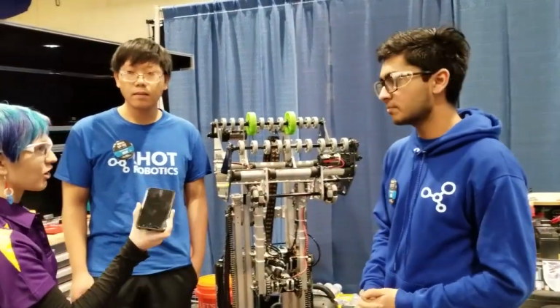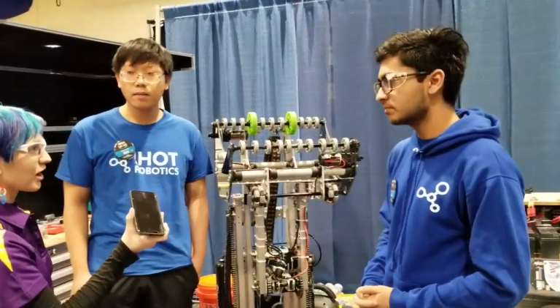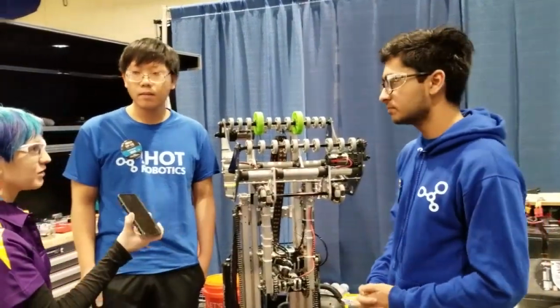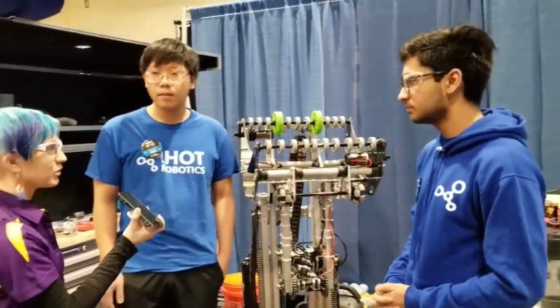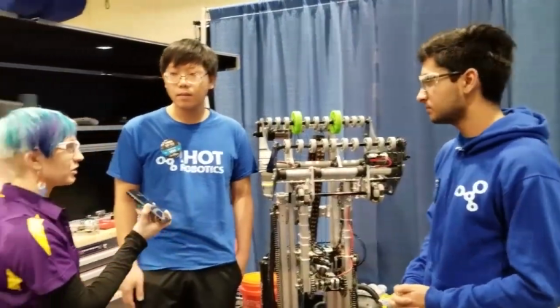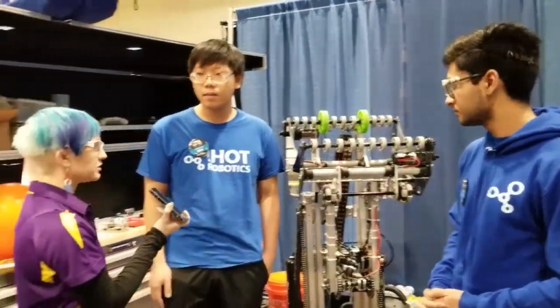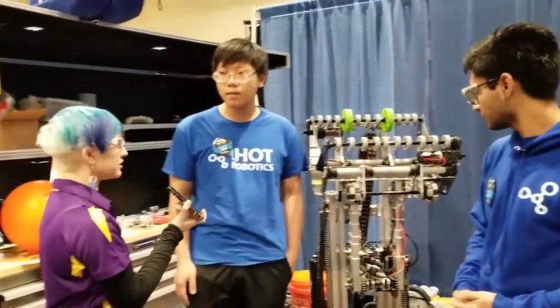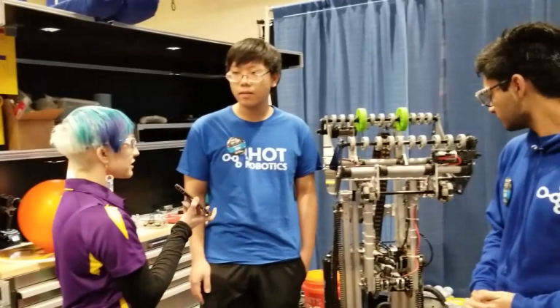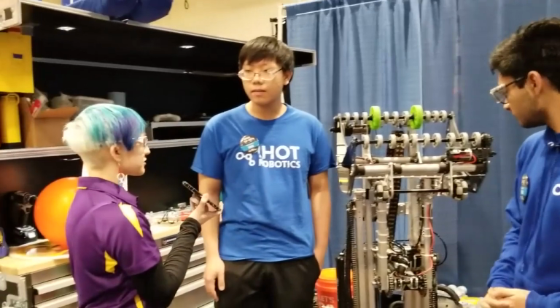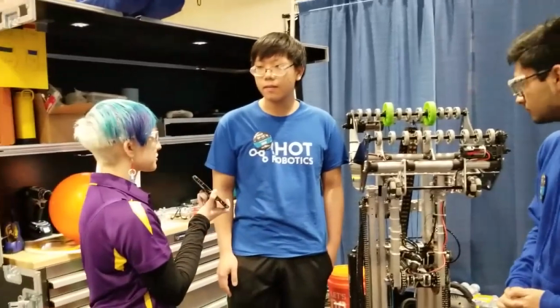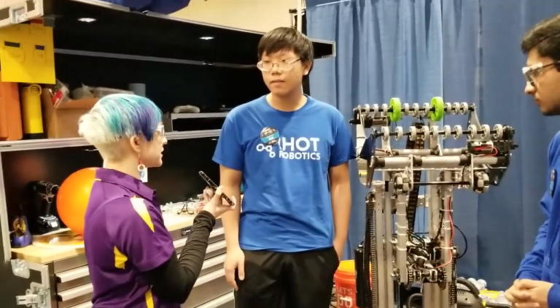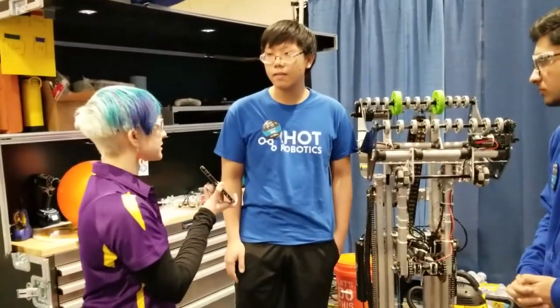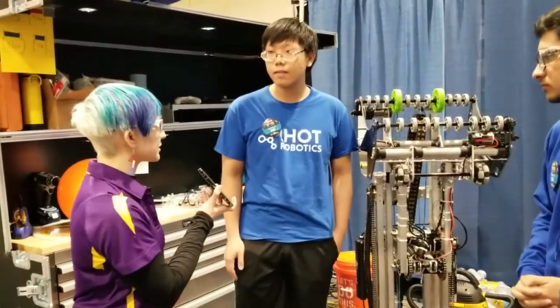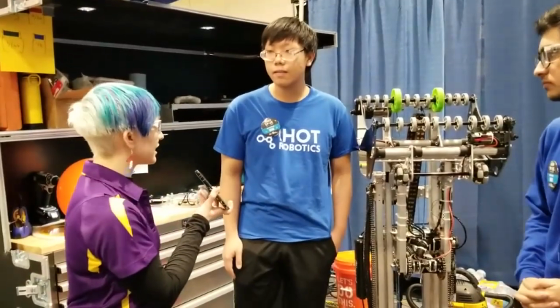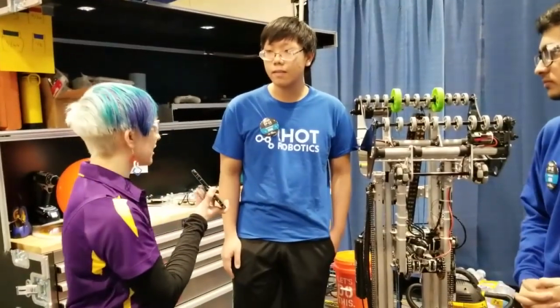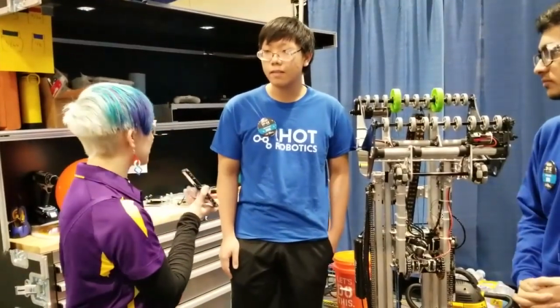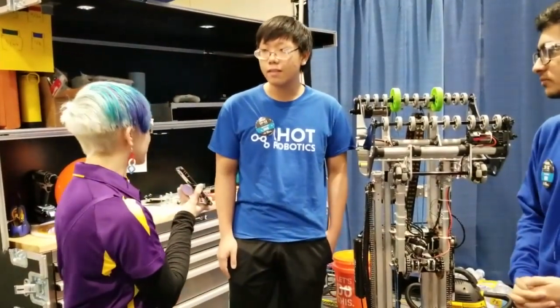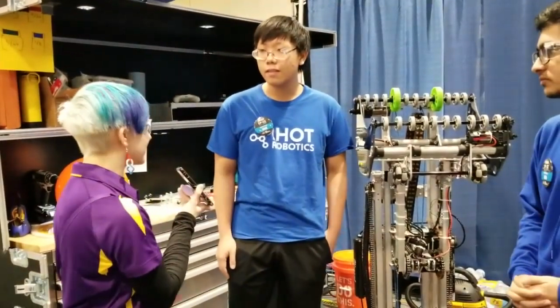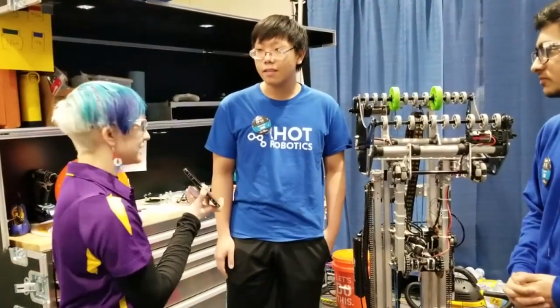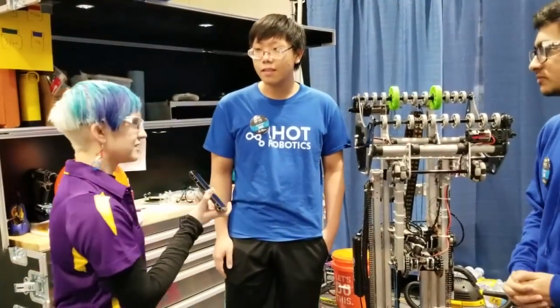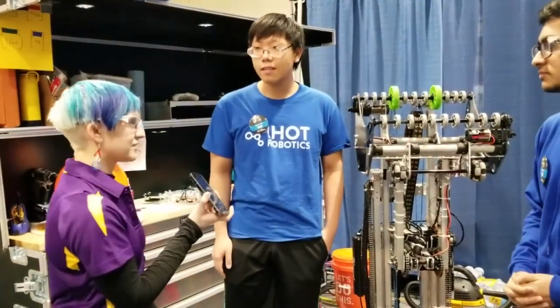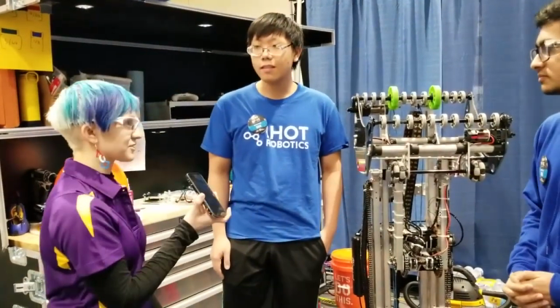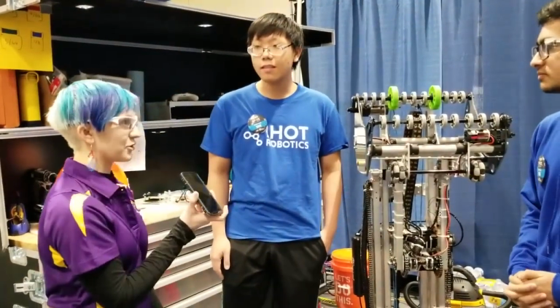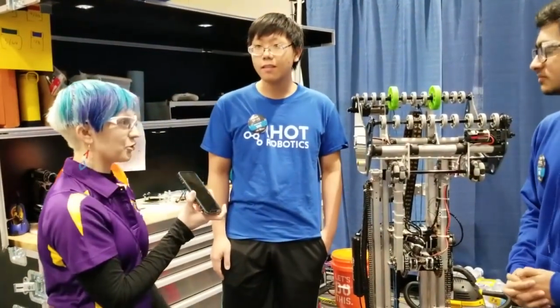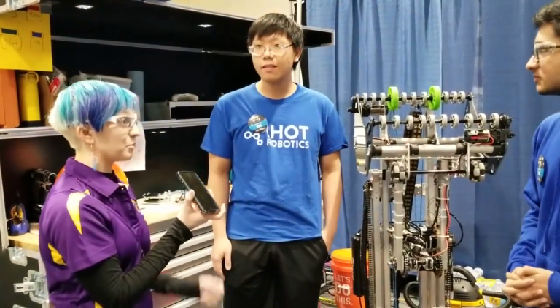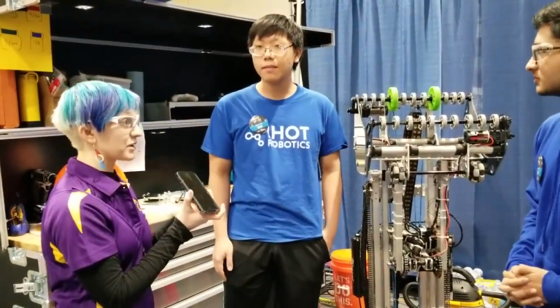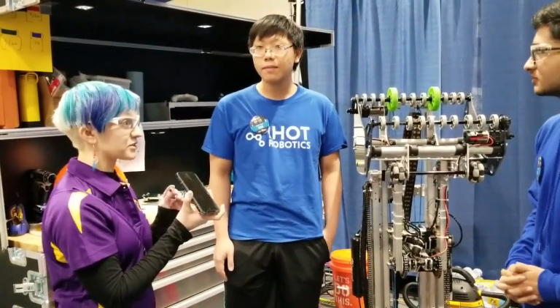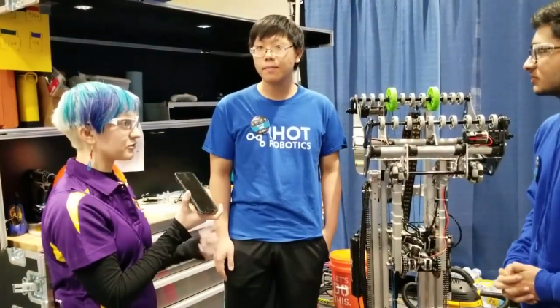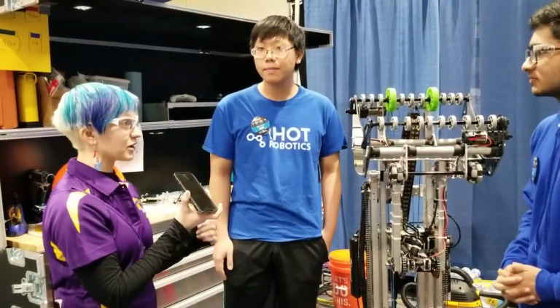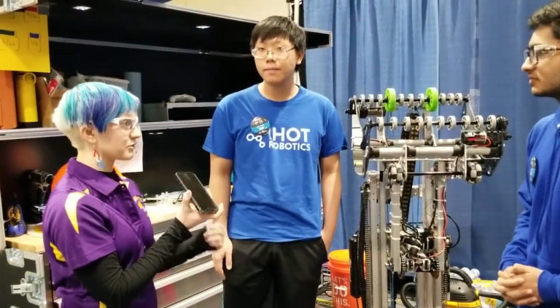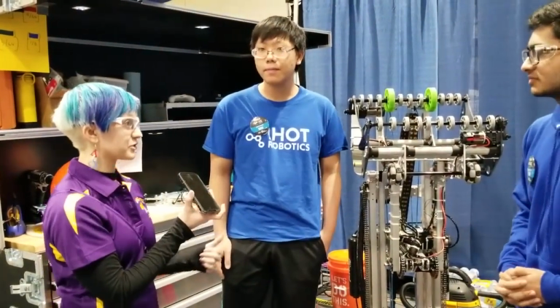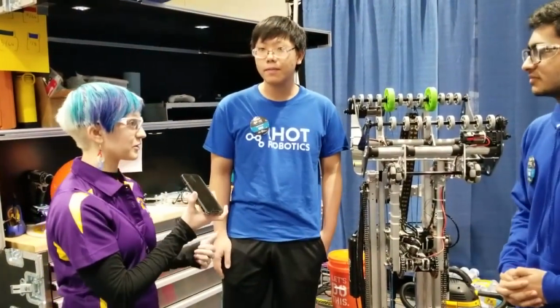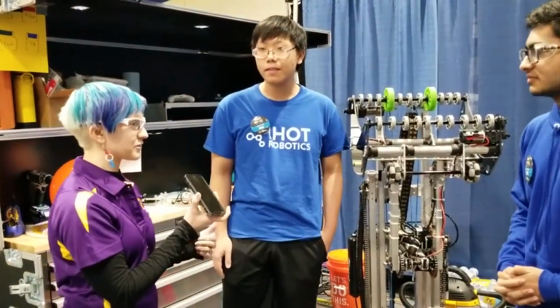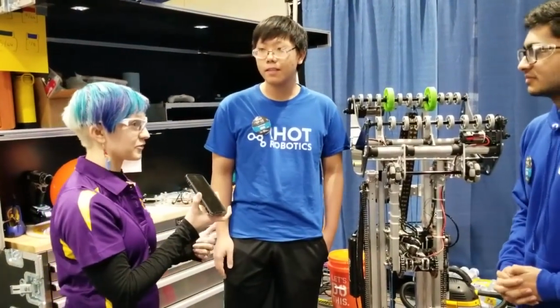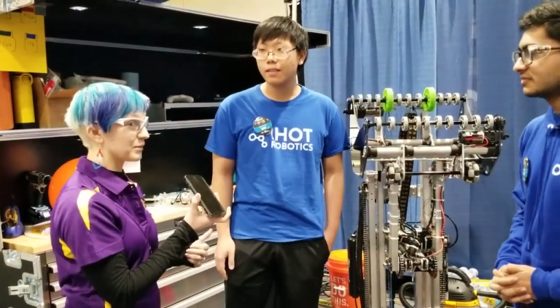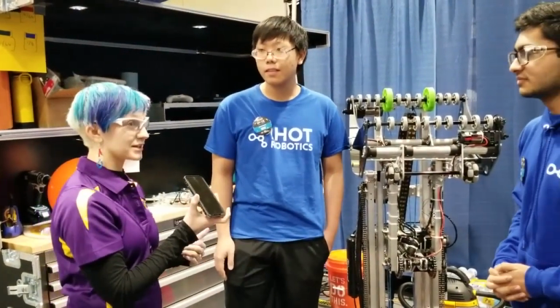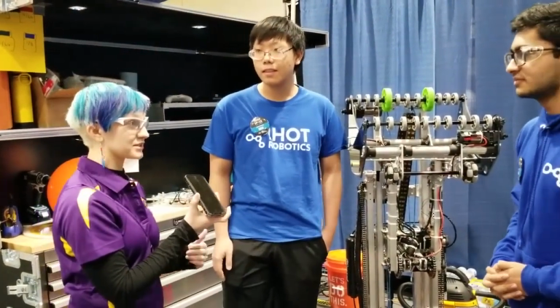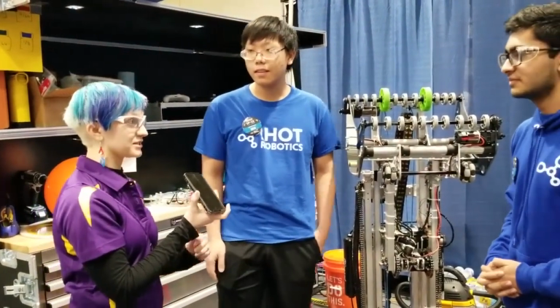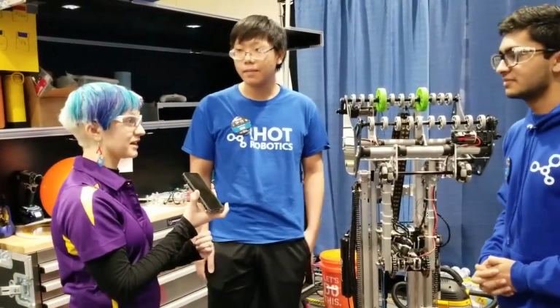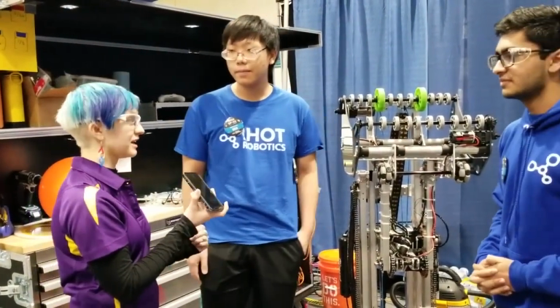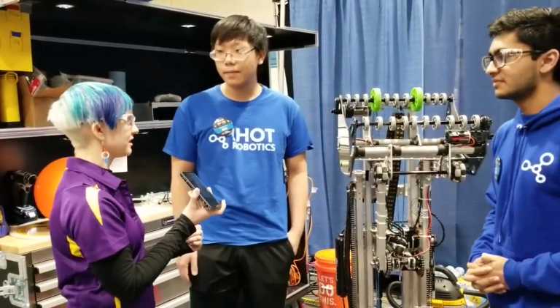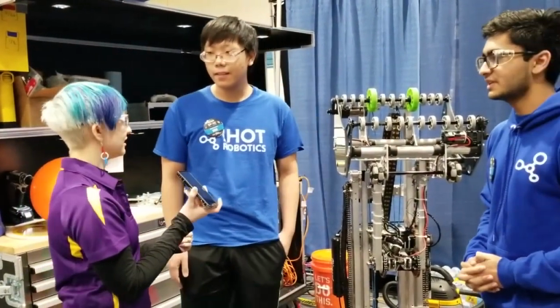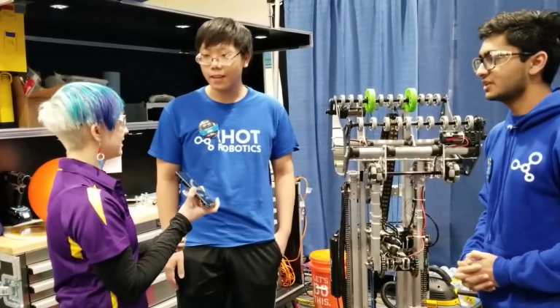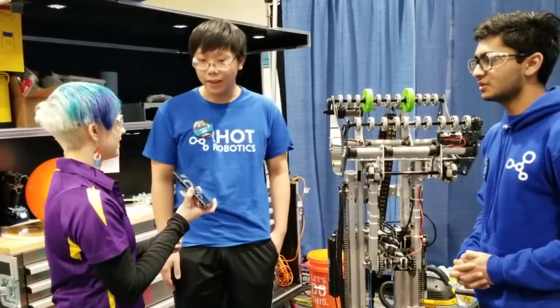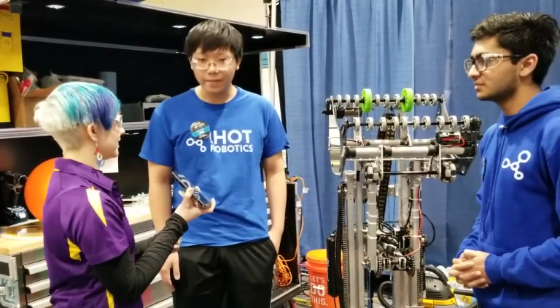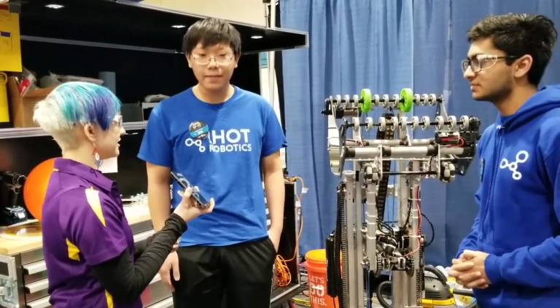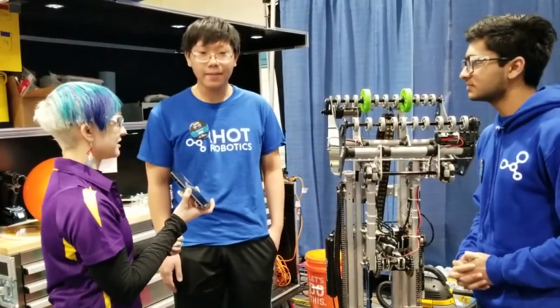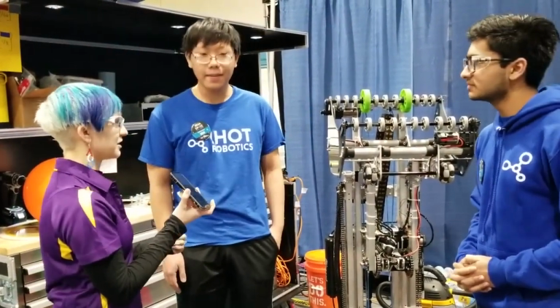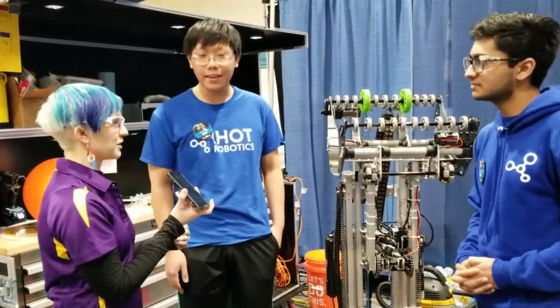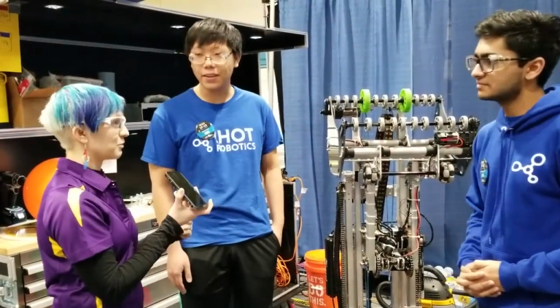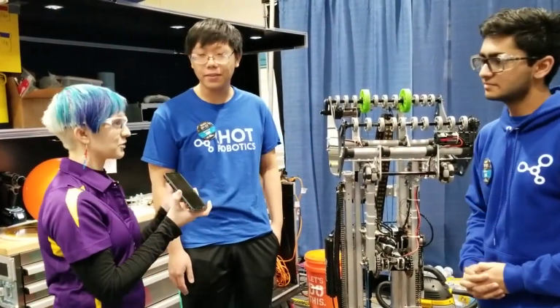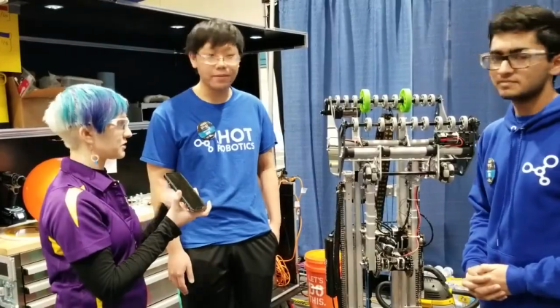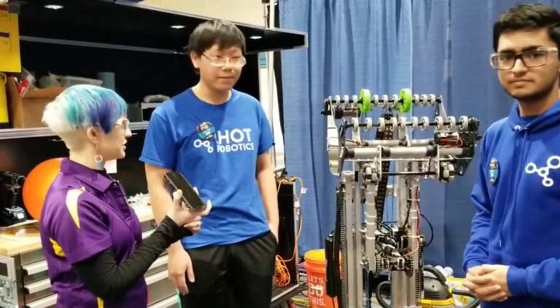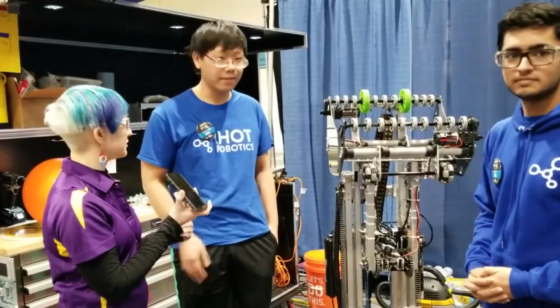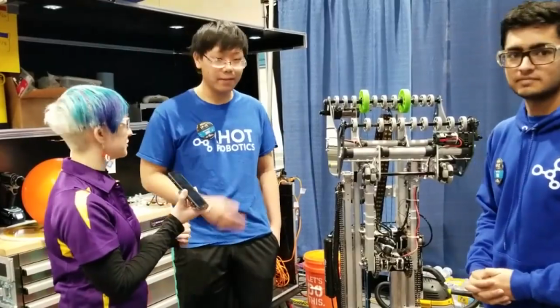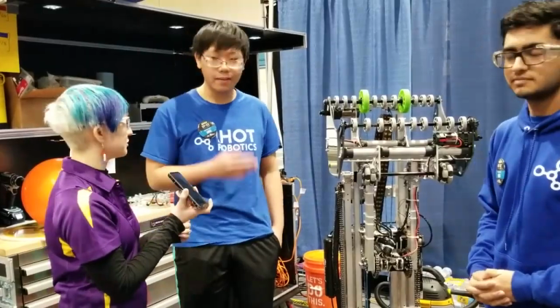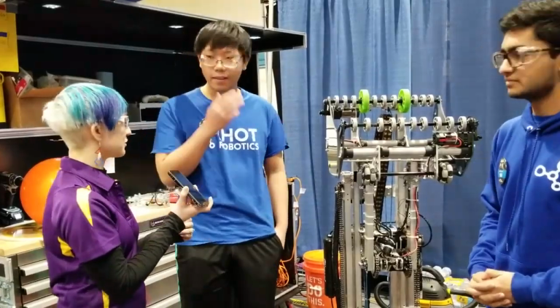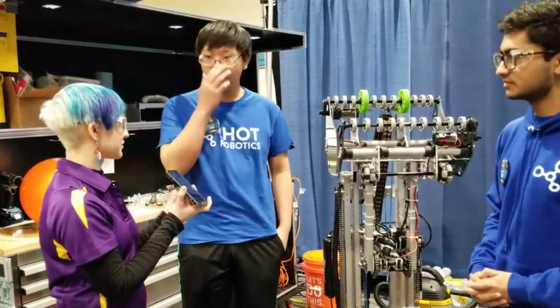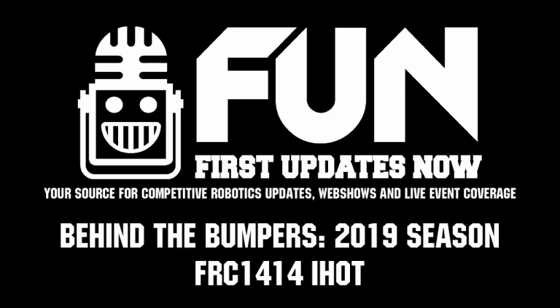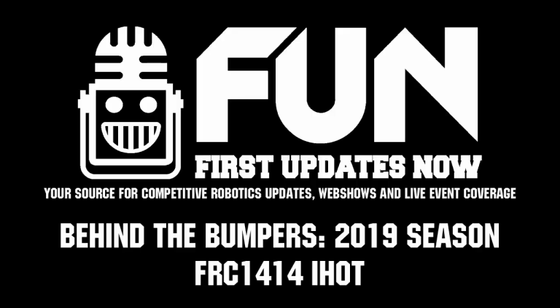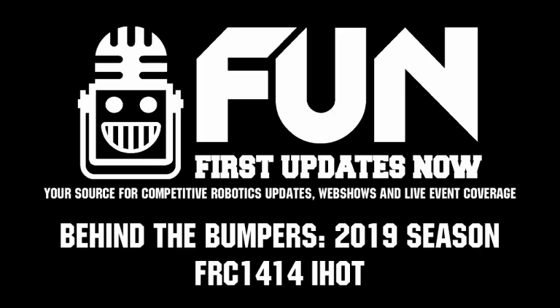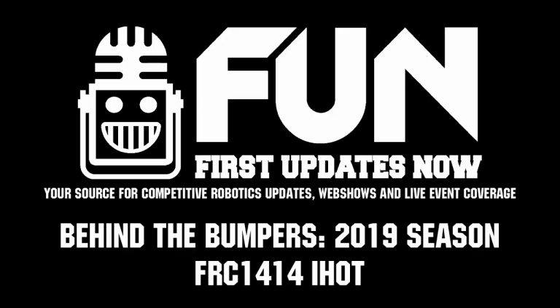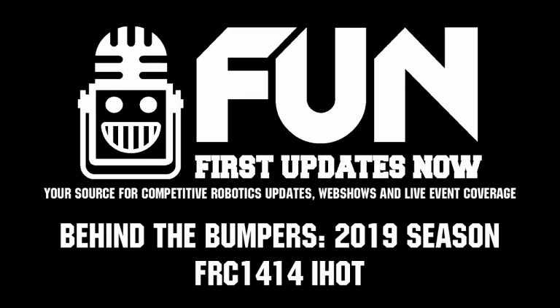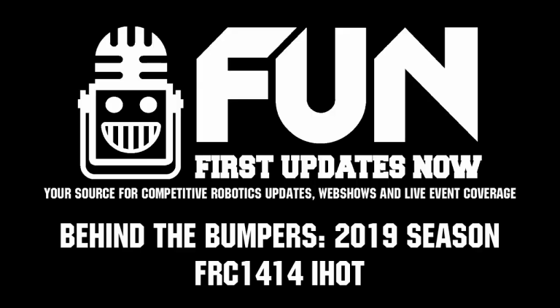All right, you guys are ranked pretty high already, so best of luck with the rest of your matches today. We'll see you on the field.